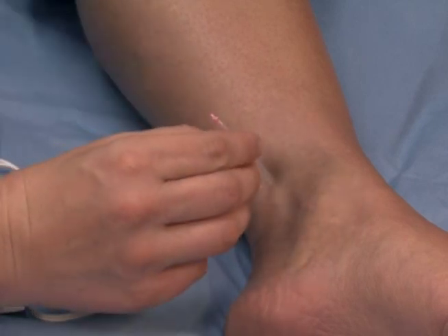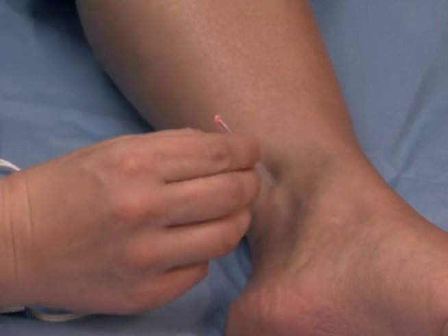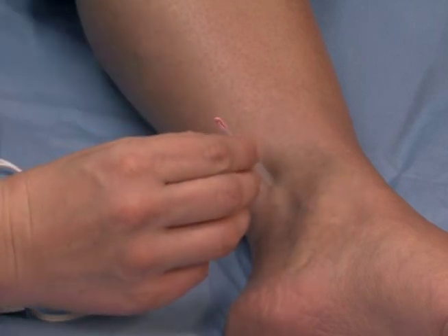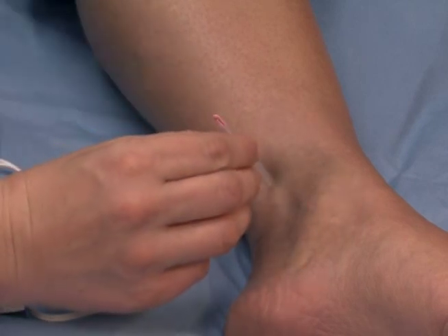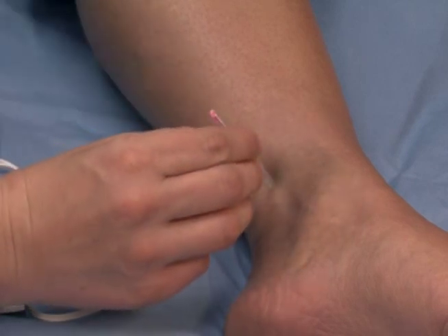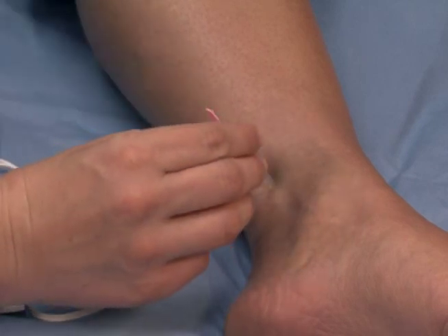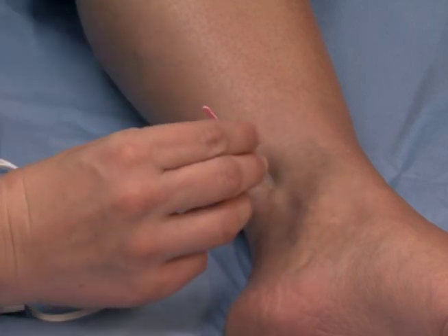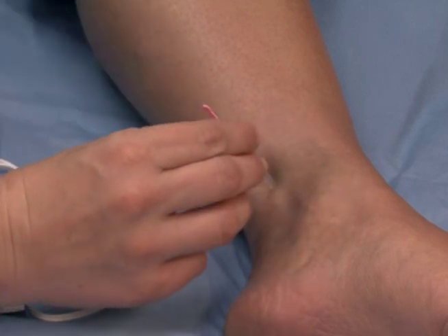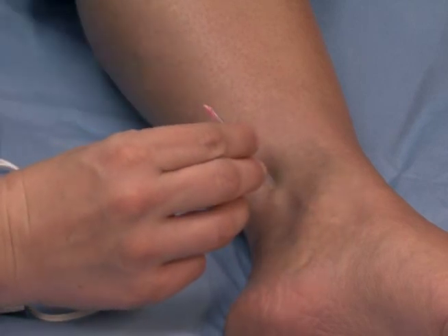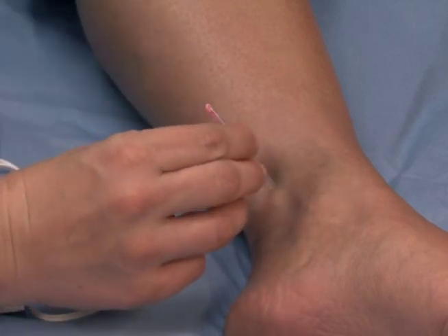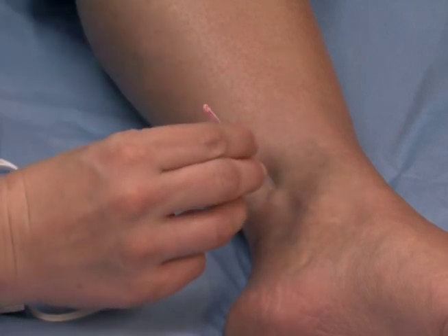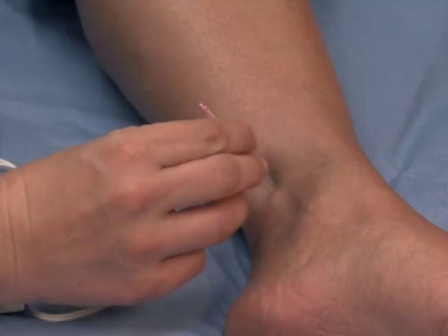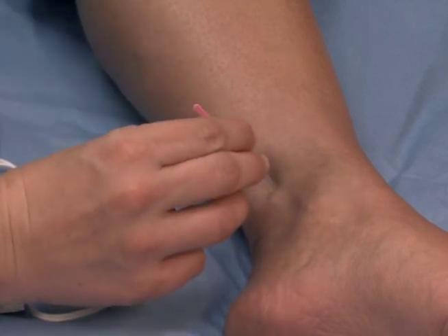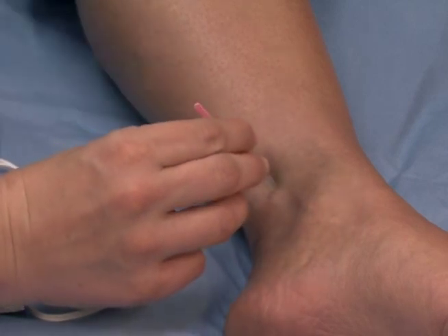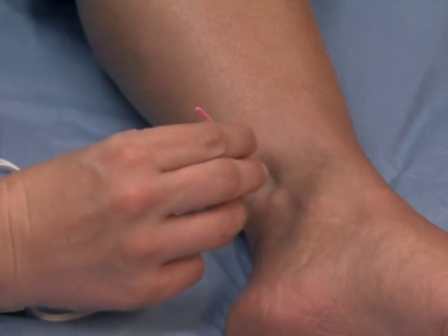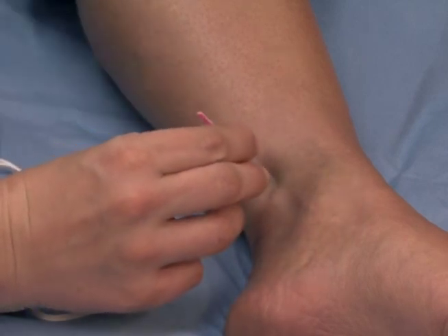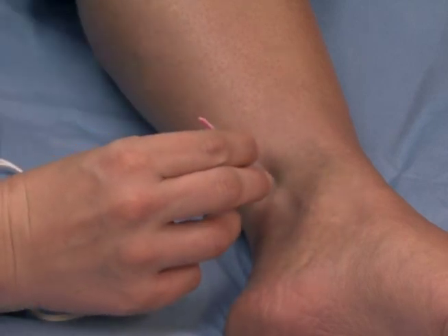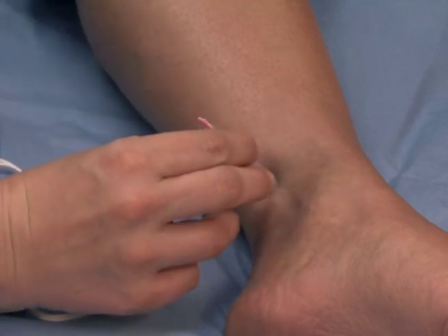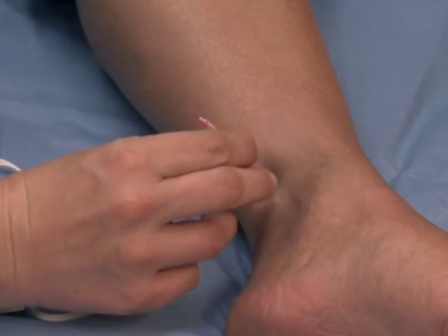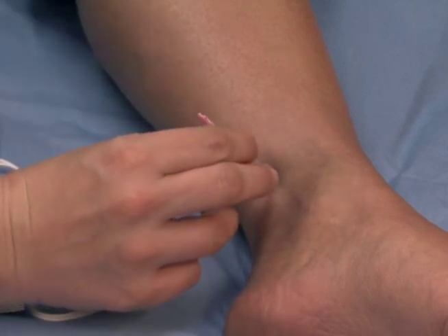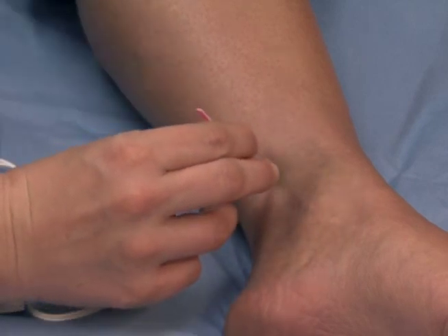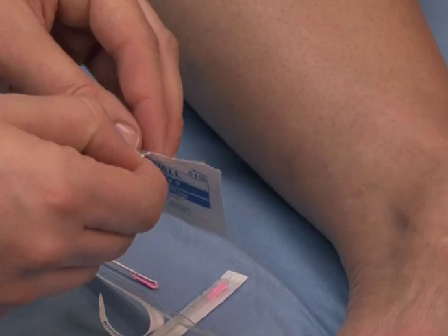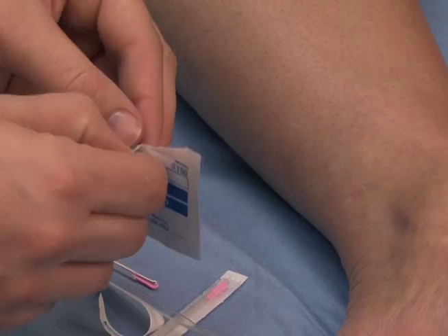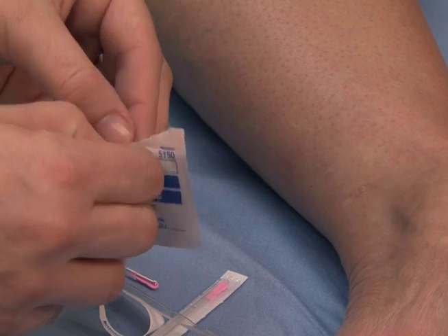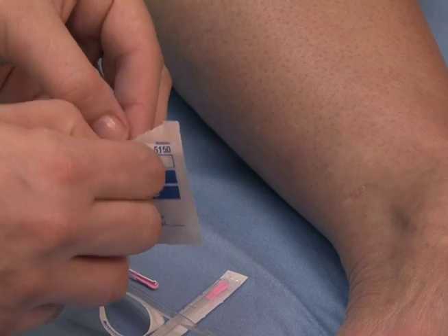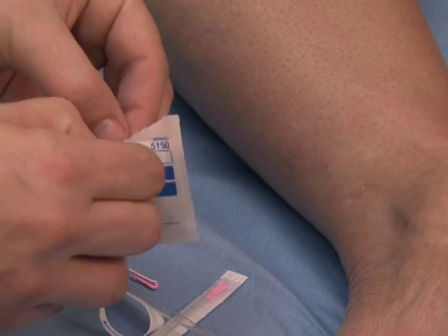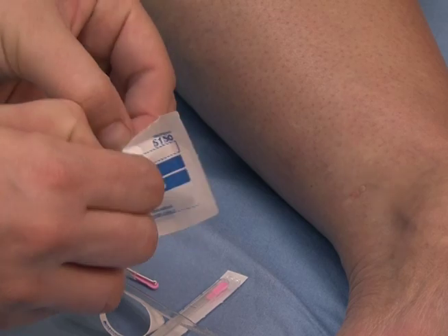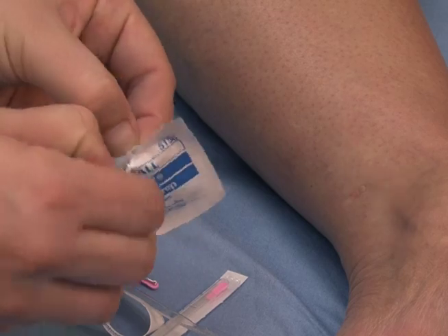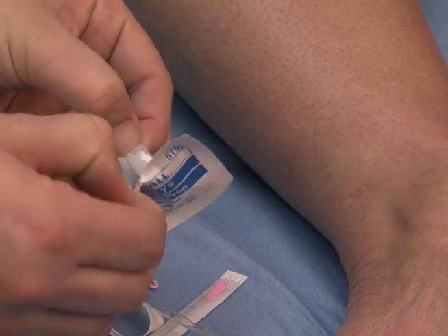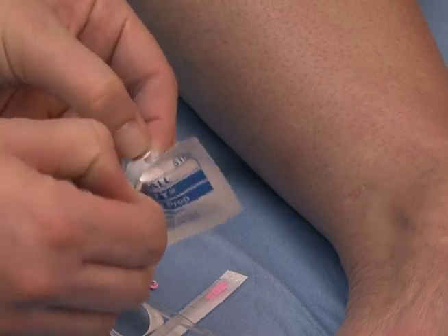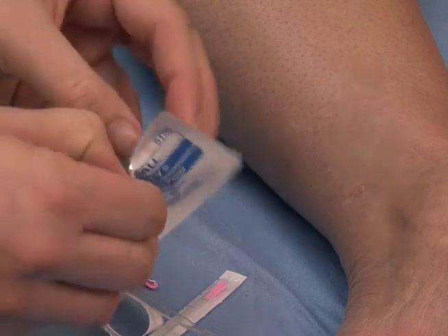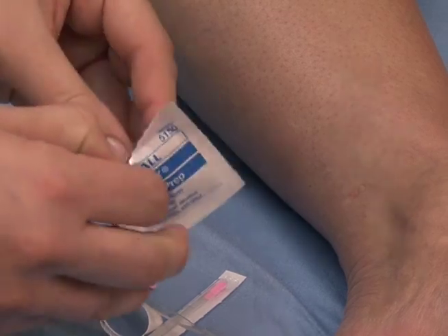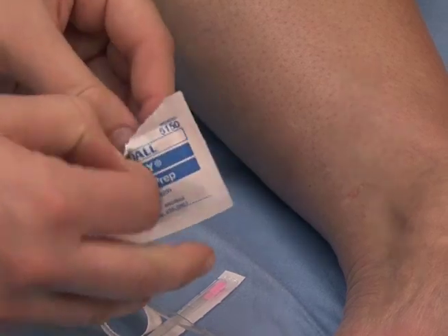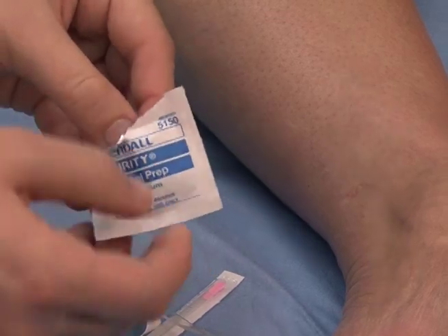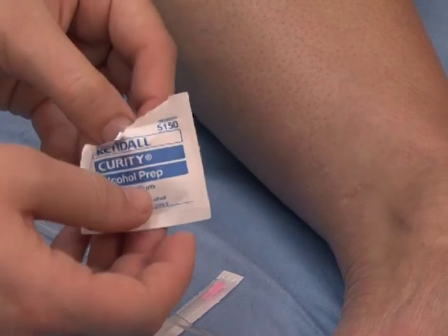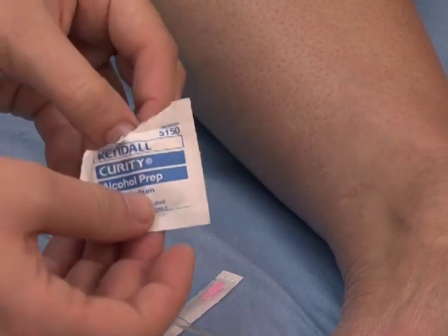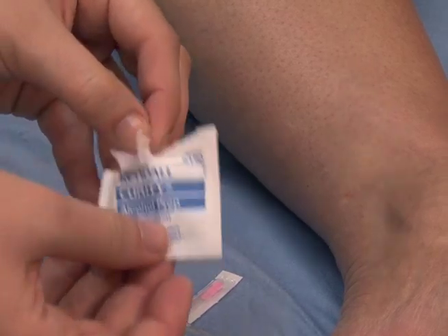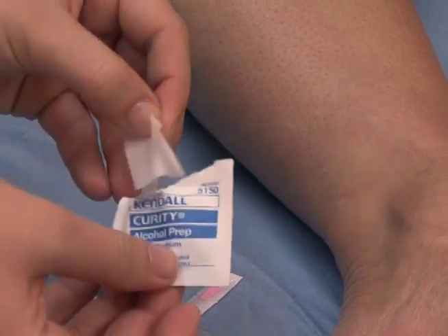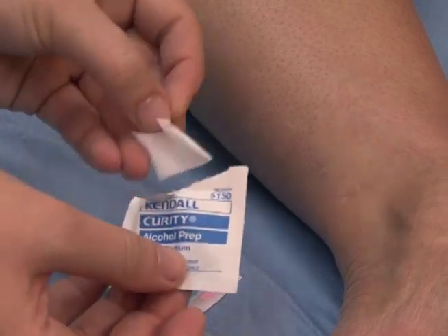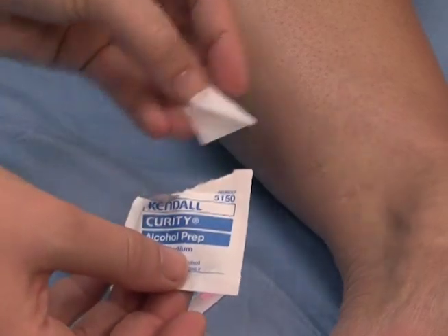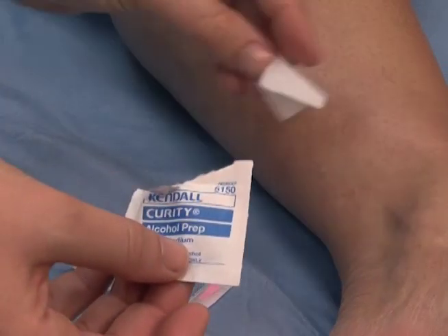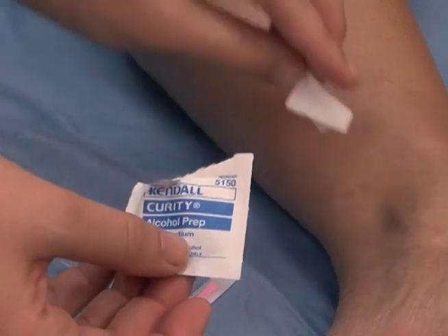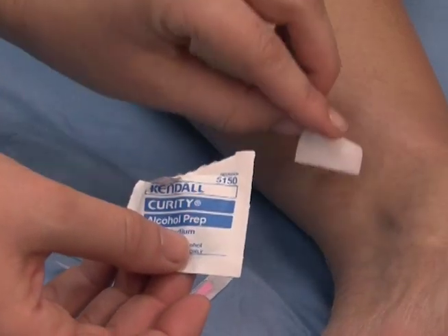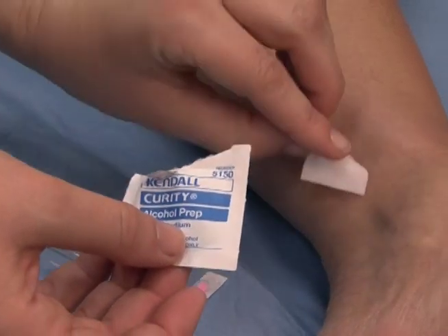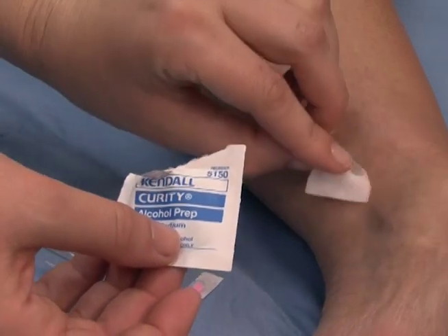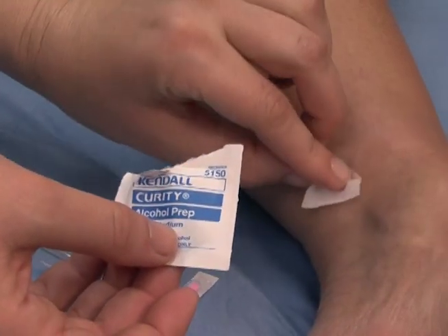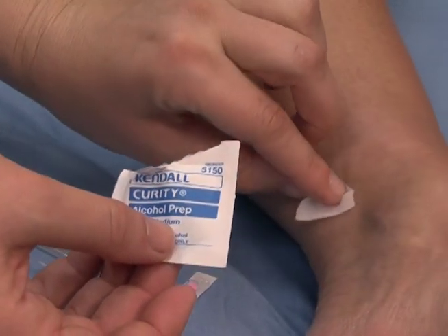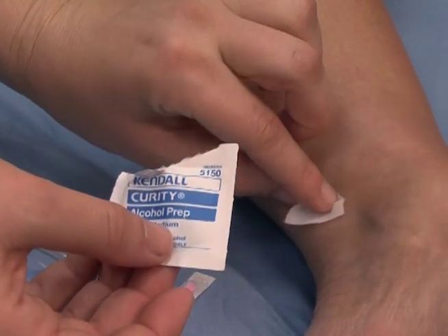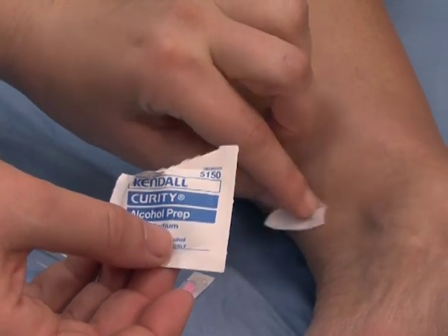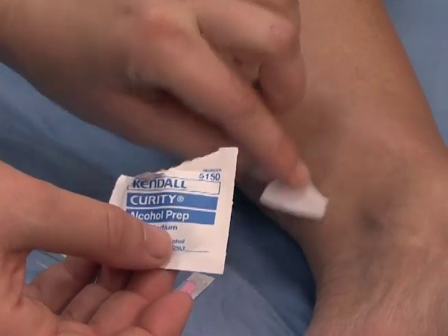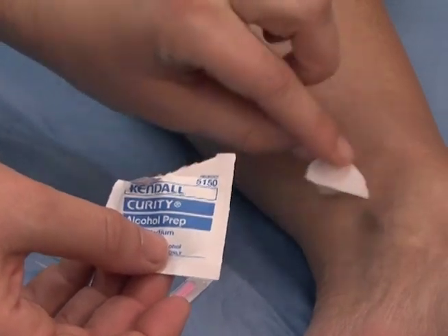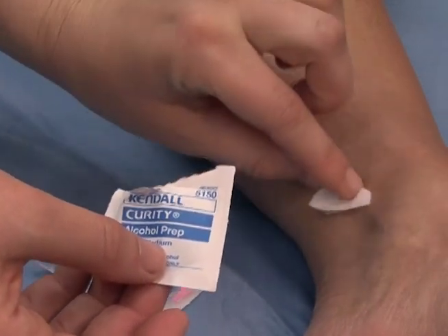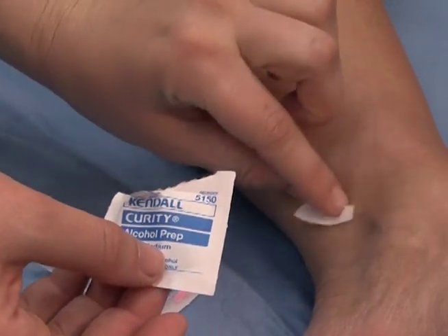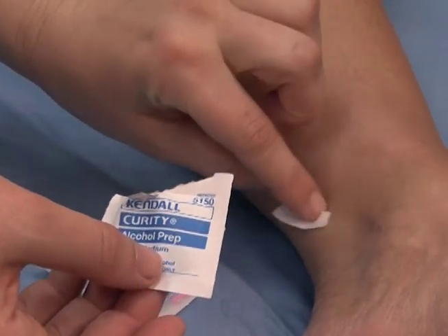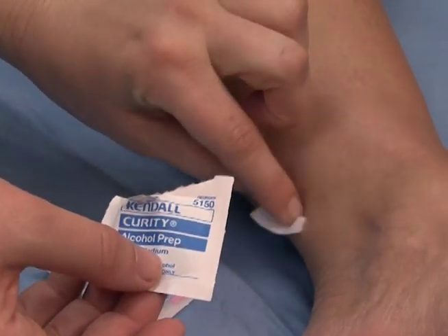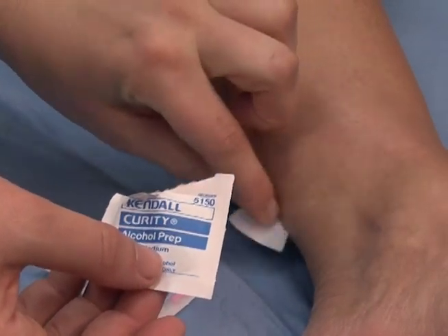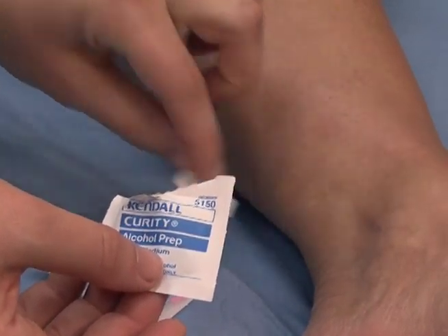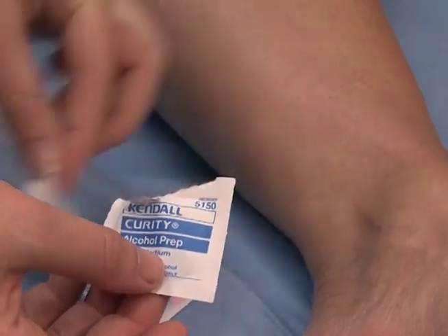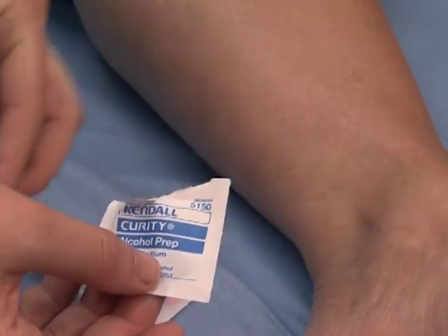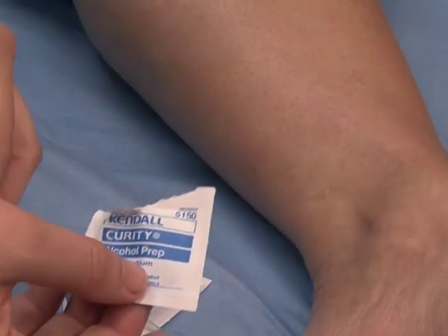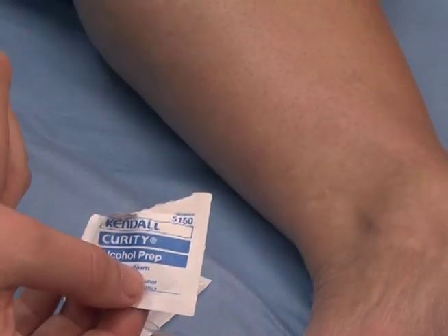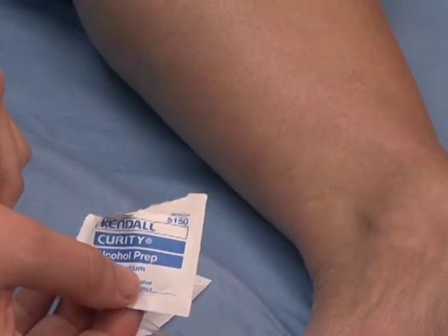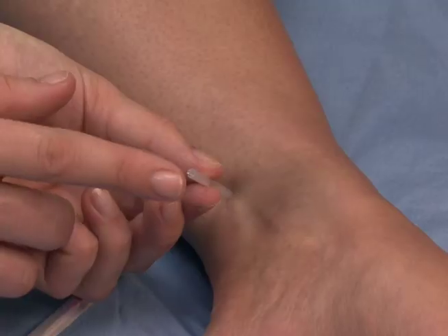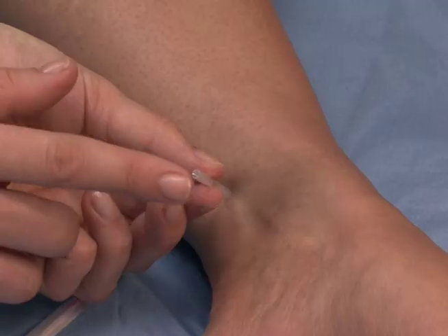The clinician uses a plastic guide tube to mark the insertion spot and then cleans the insertion area with an alcohol pad.